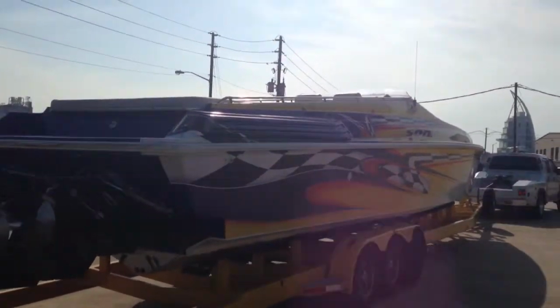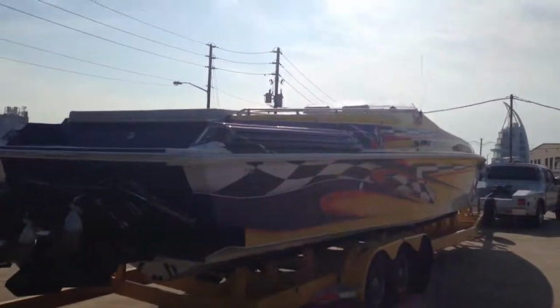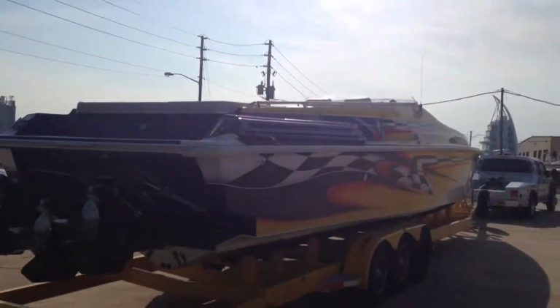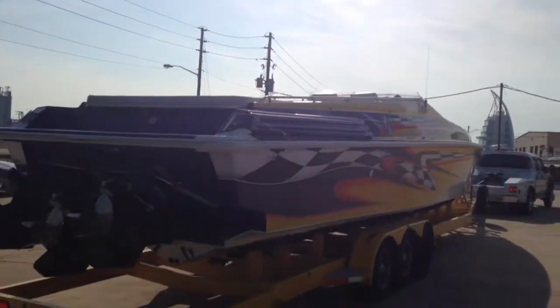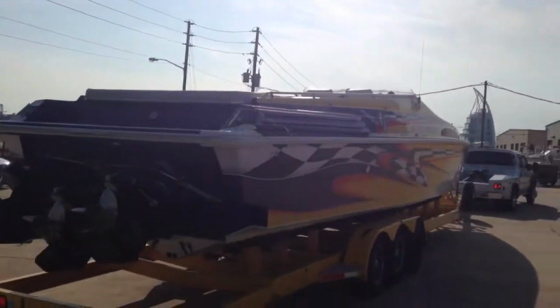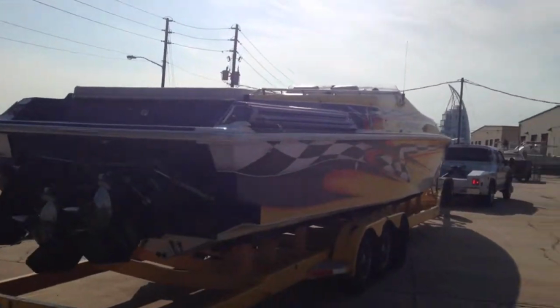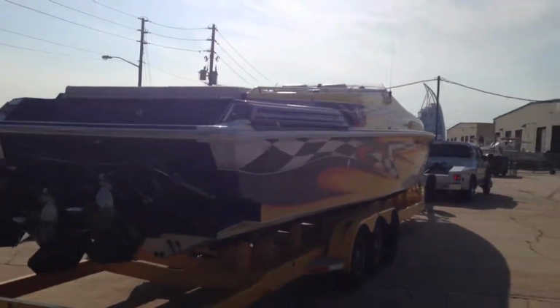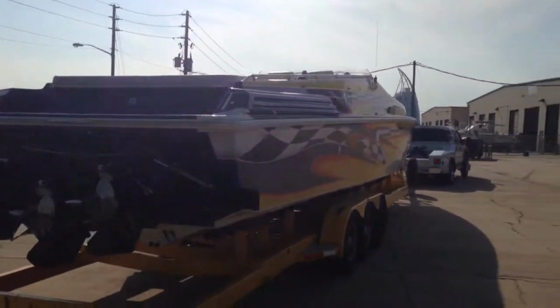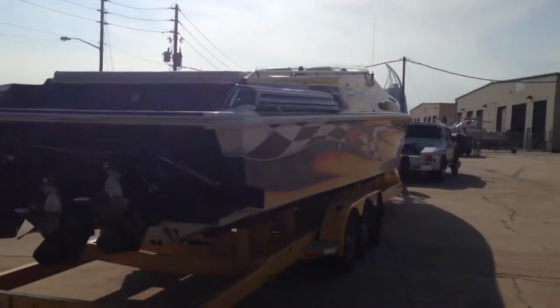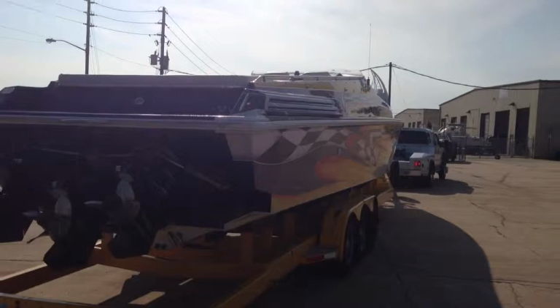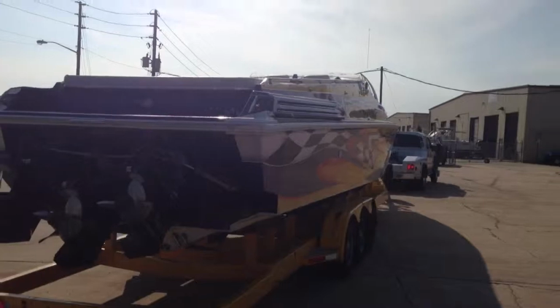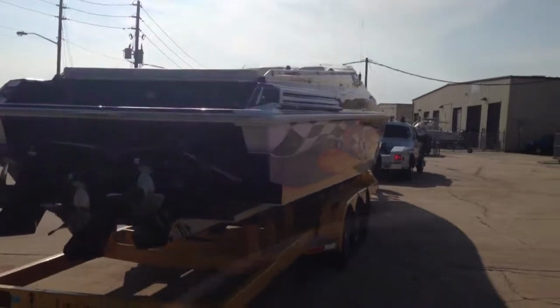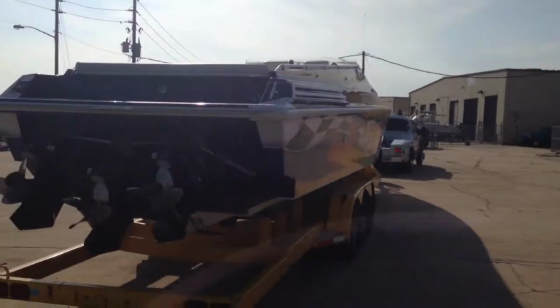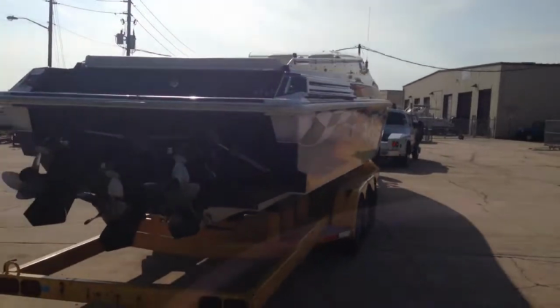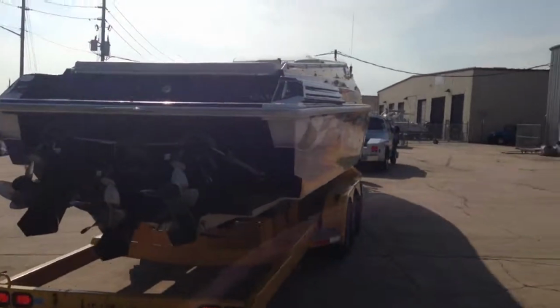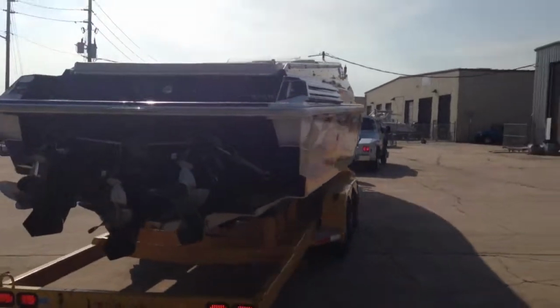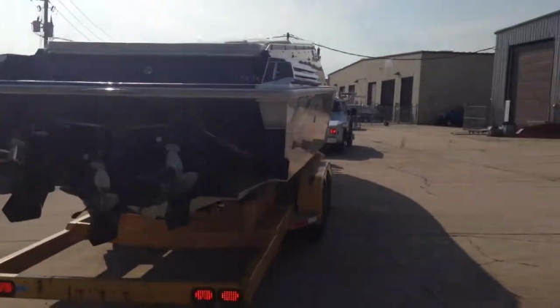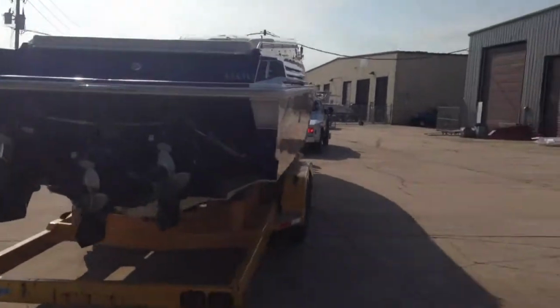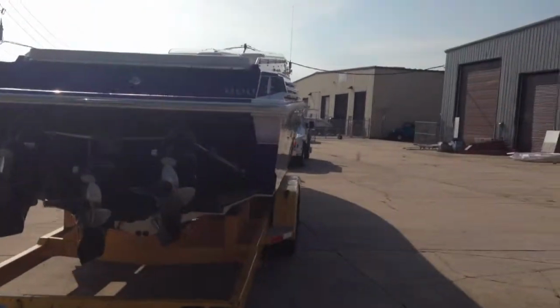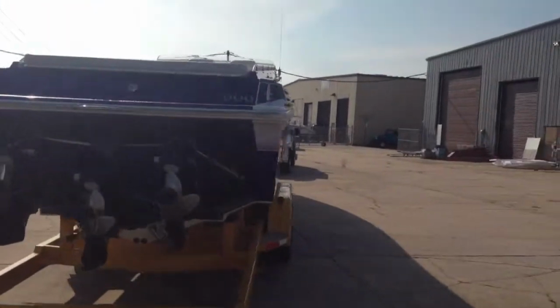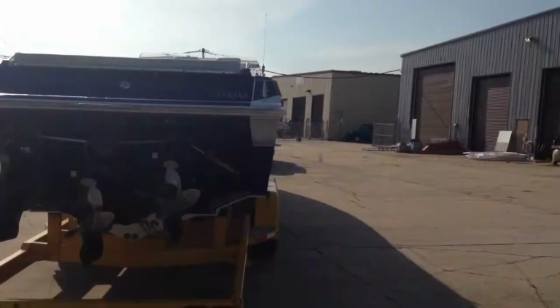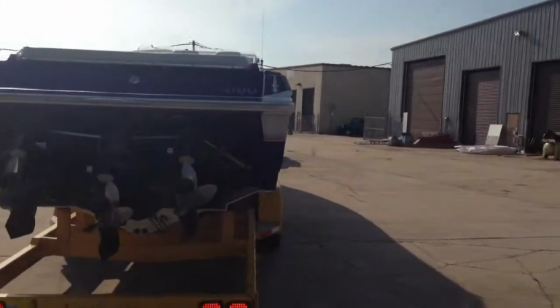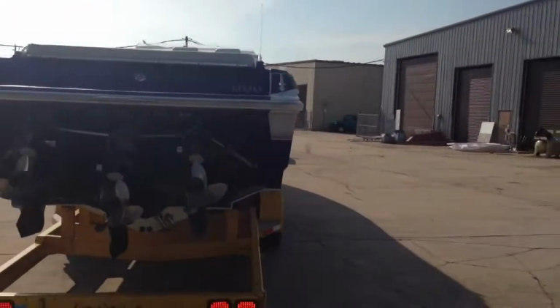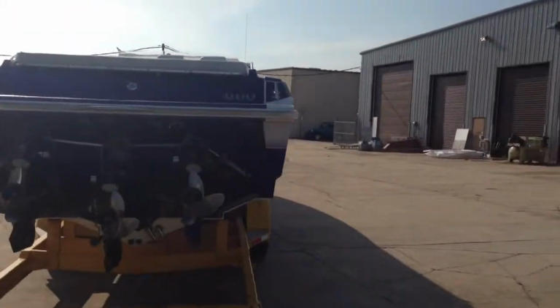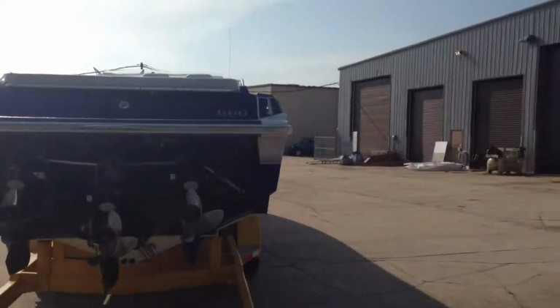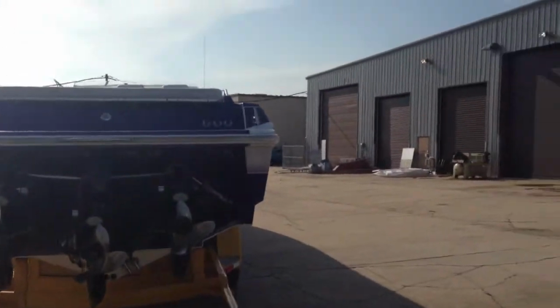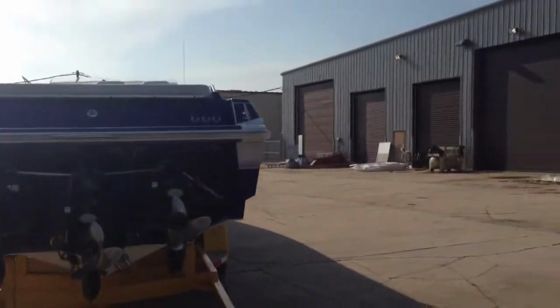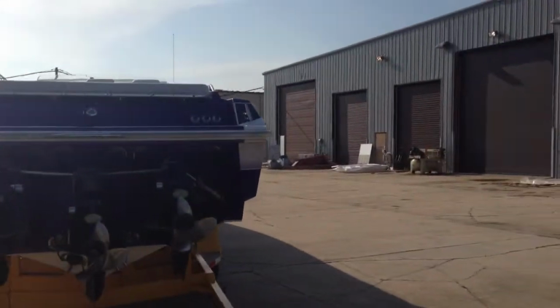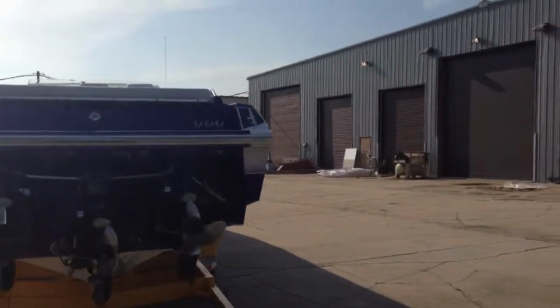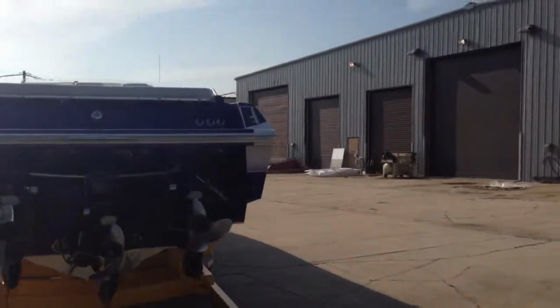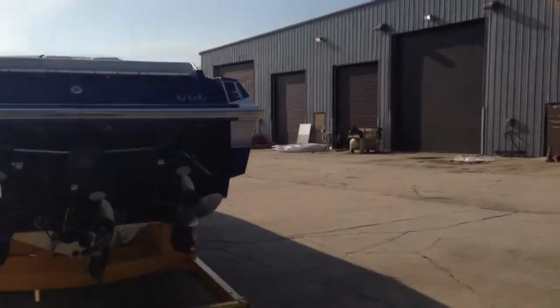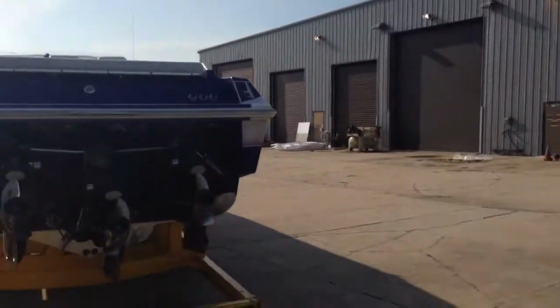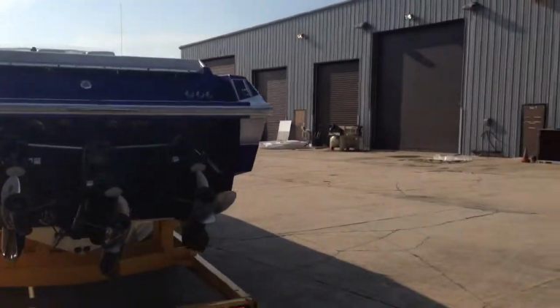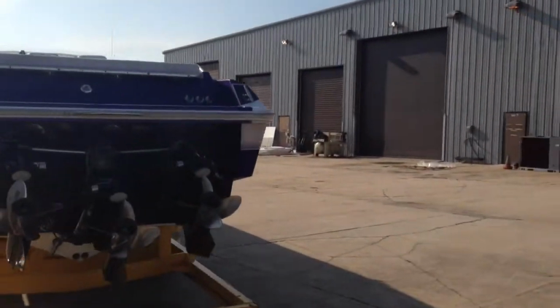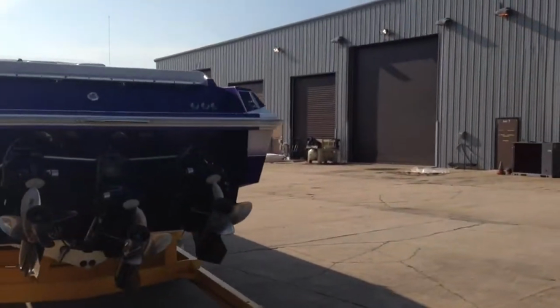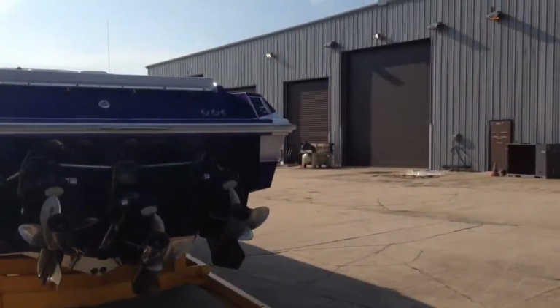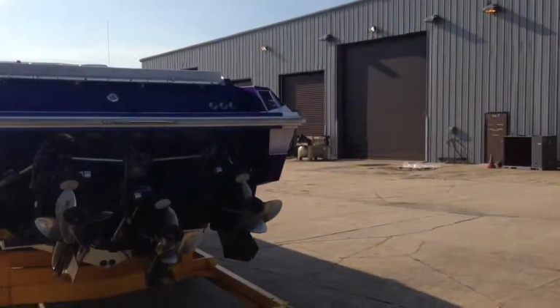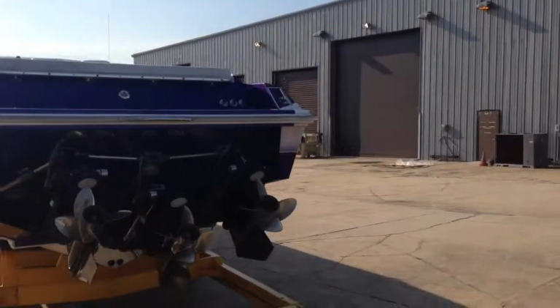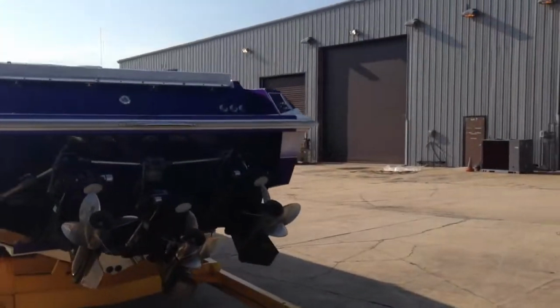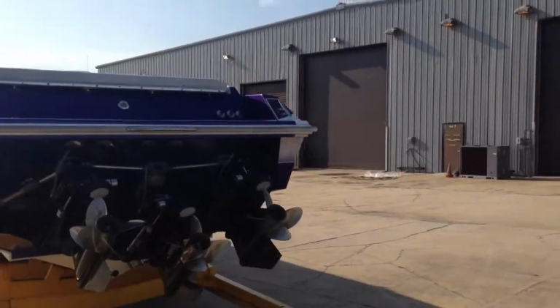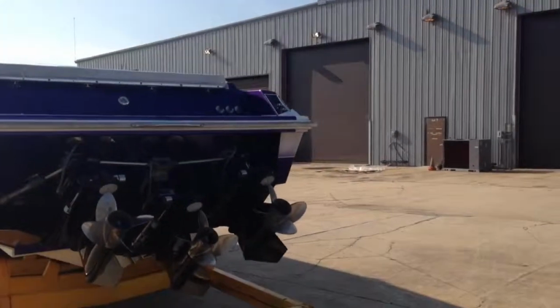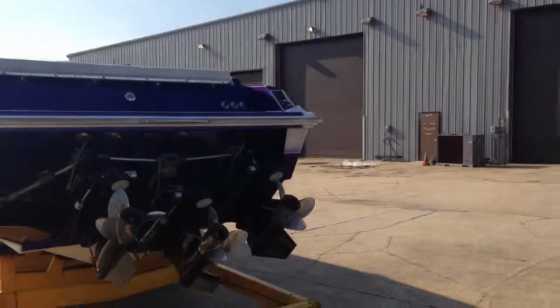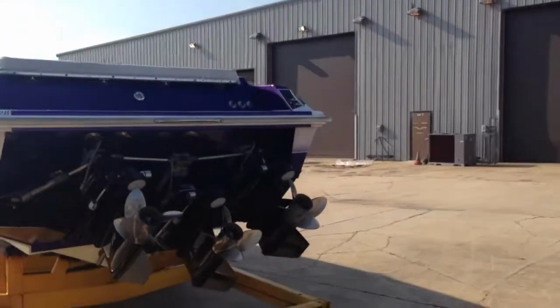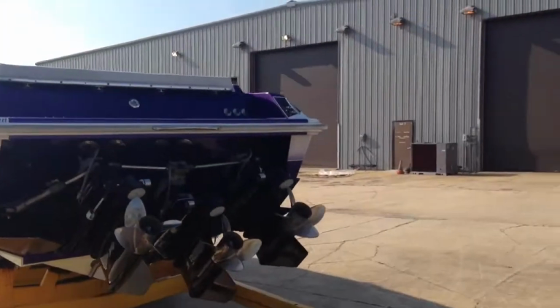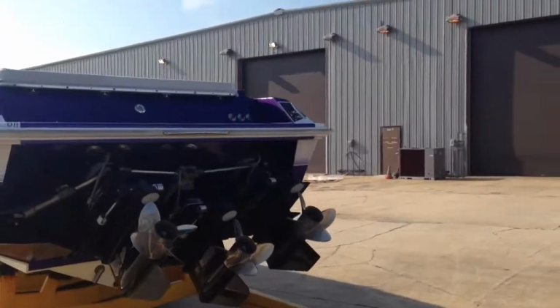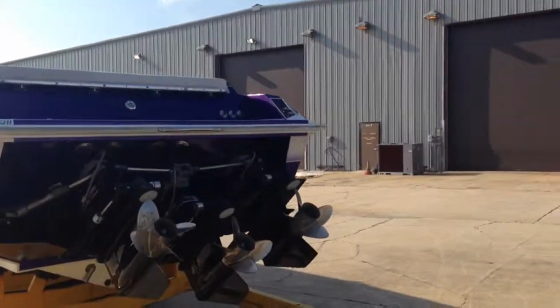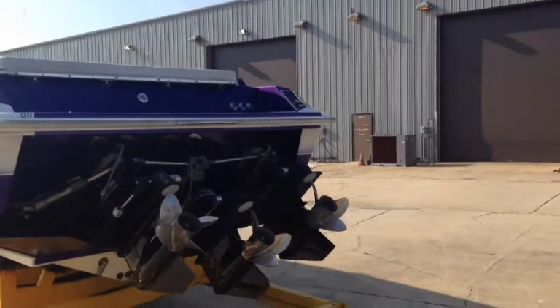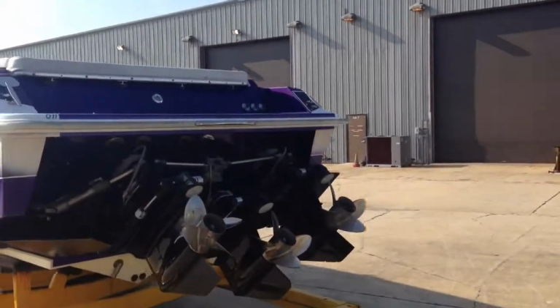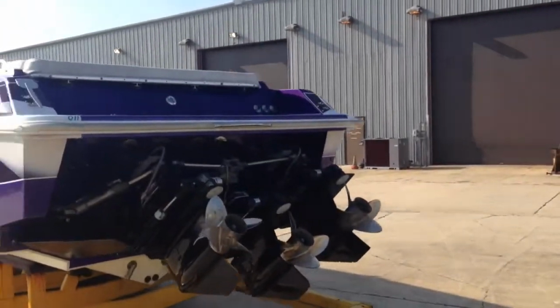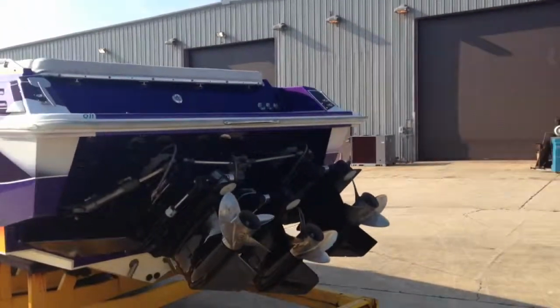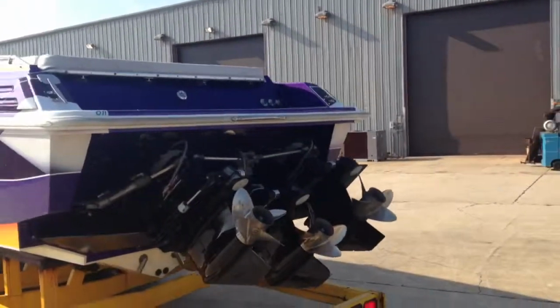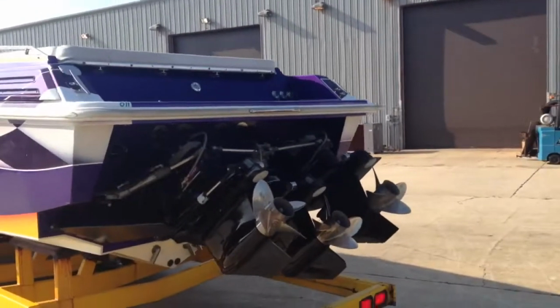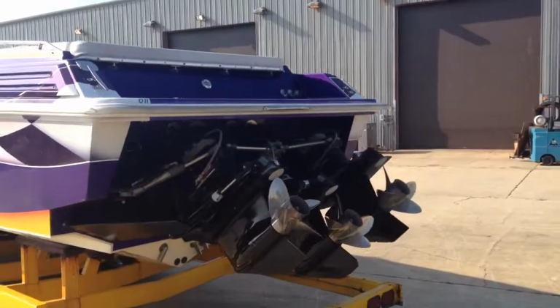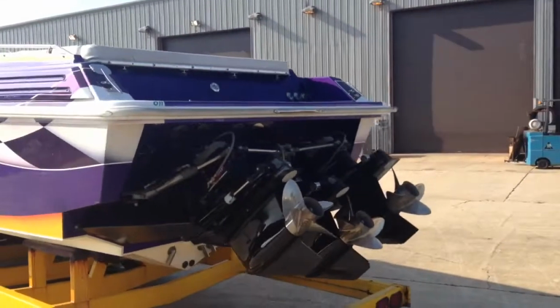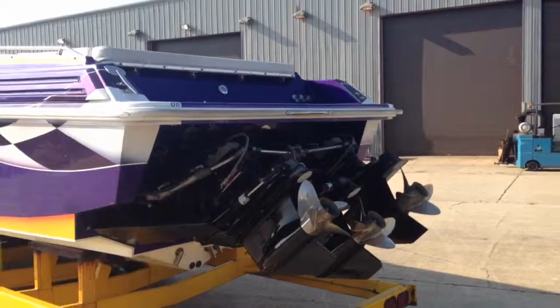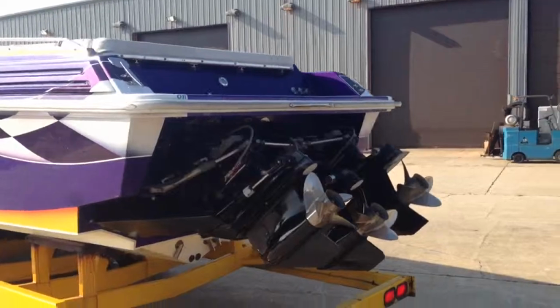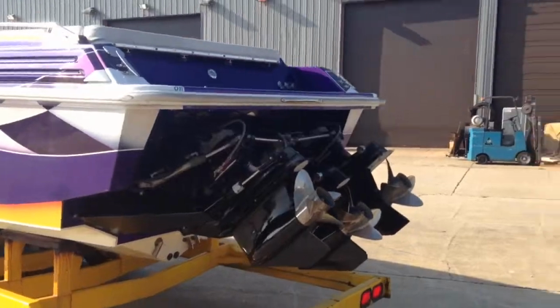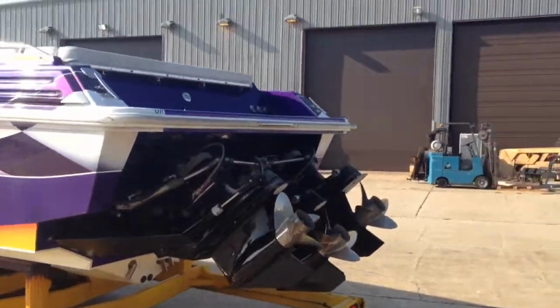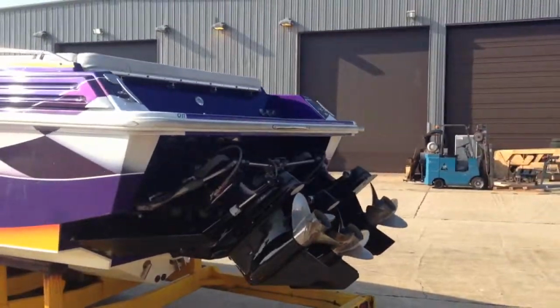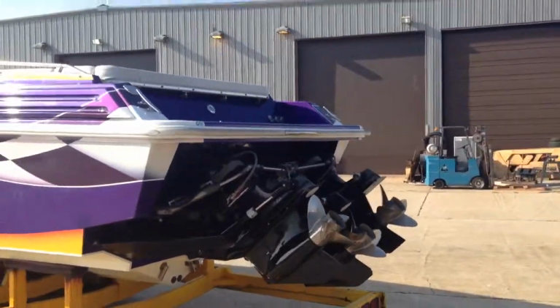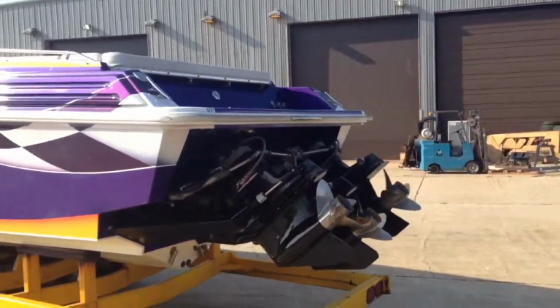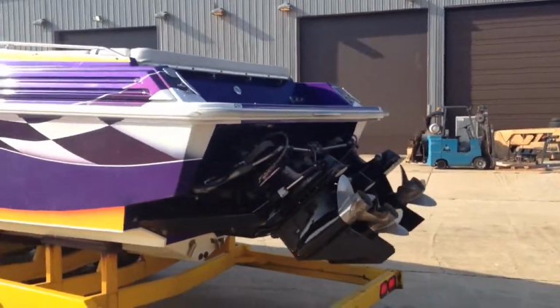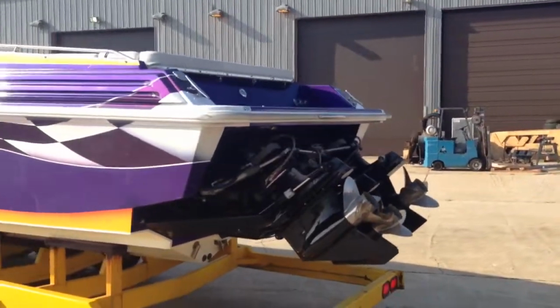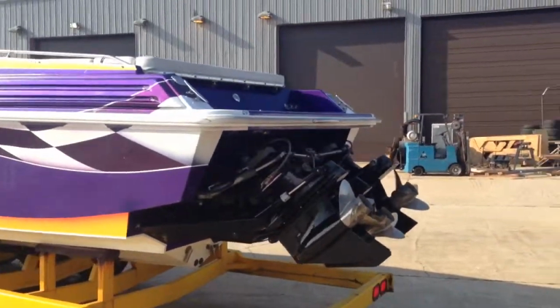Lights didn't work. We had to fix a couple of wires — we got them working. It's all tied down and strapped down. It's ready to go.